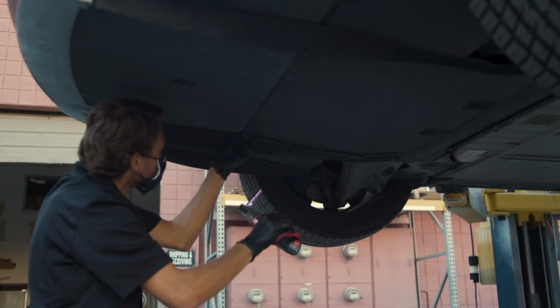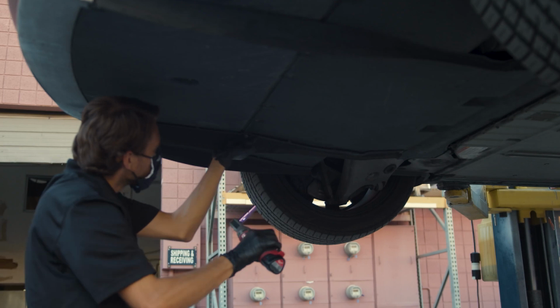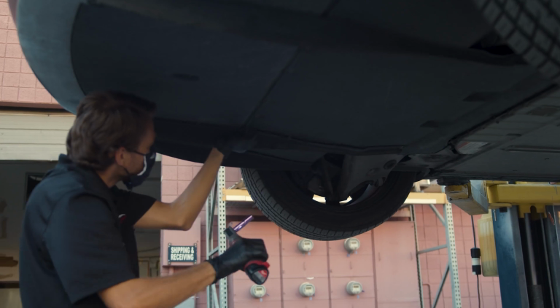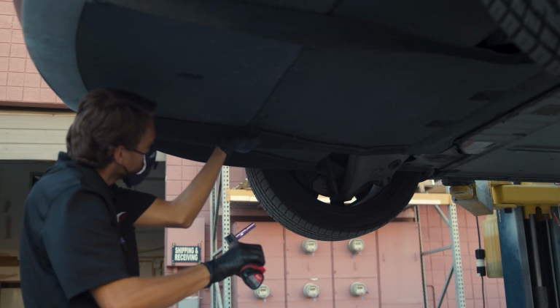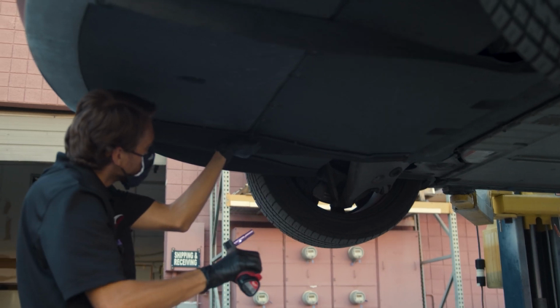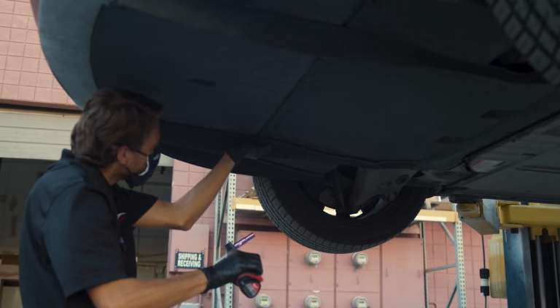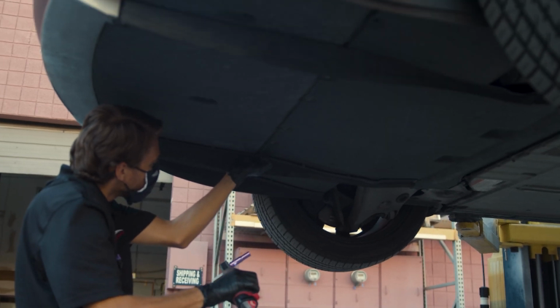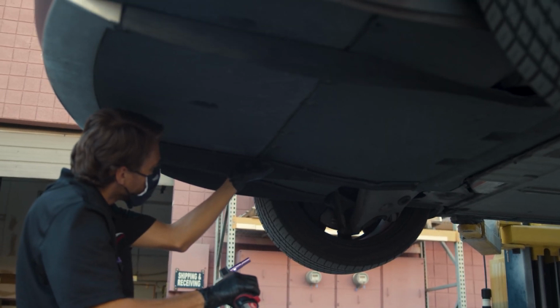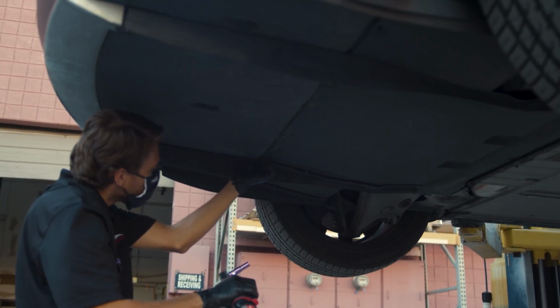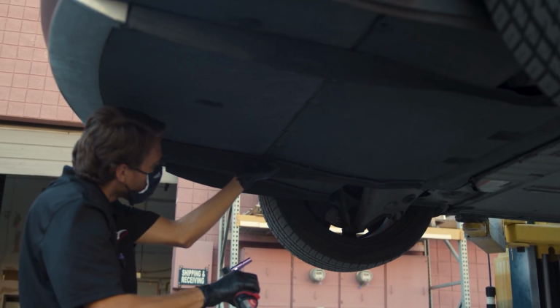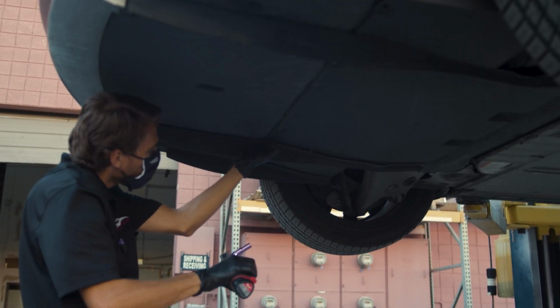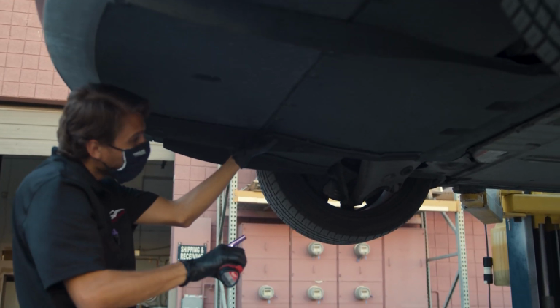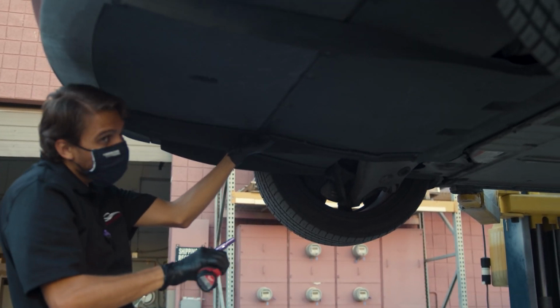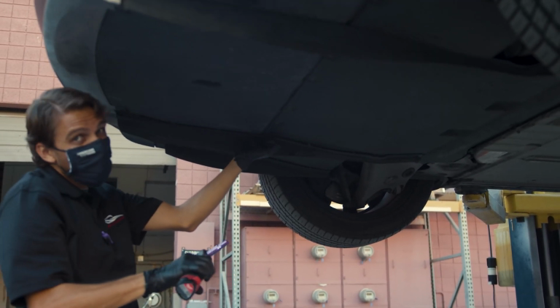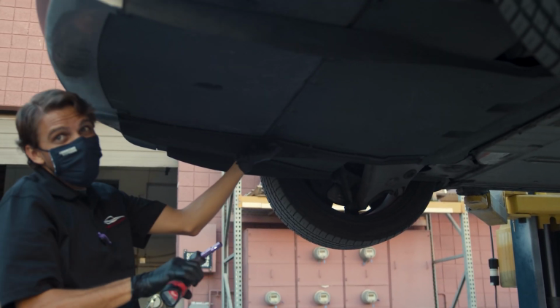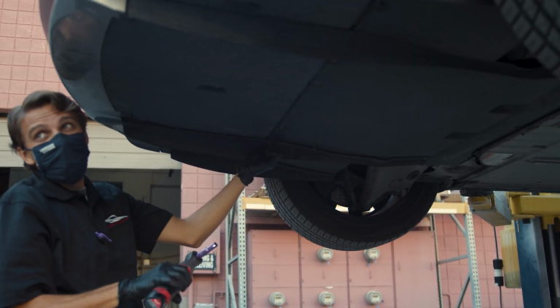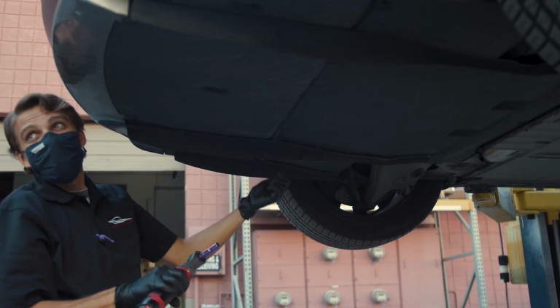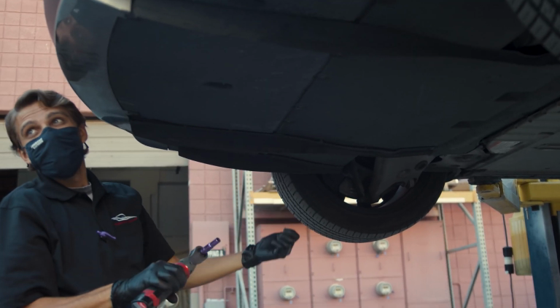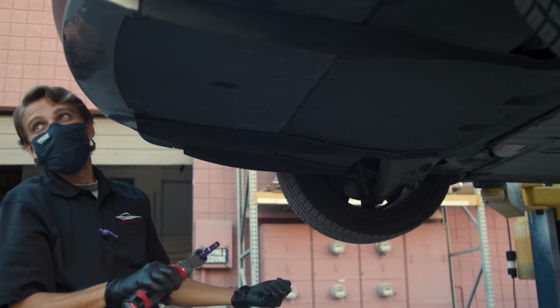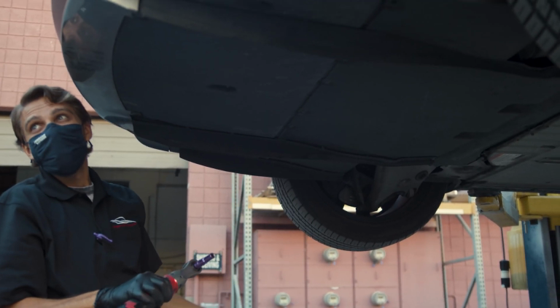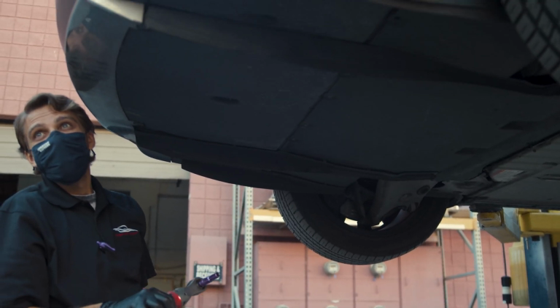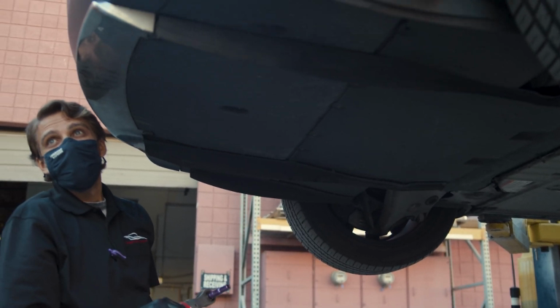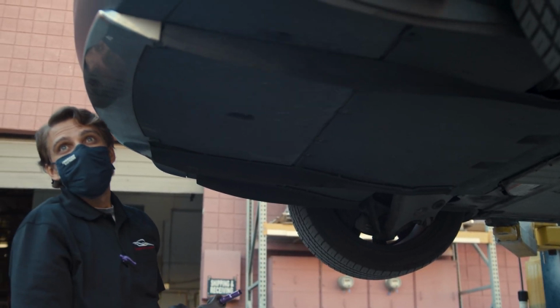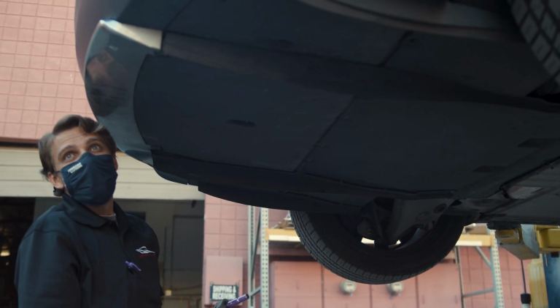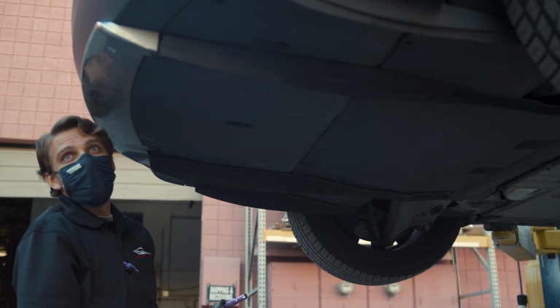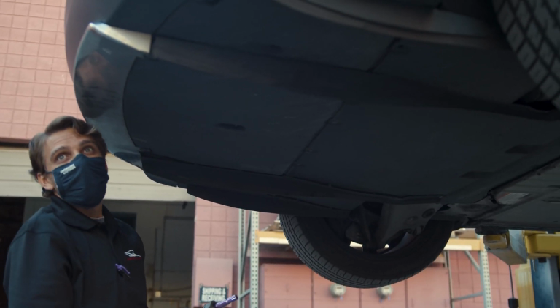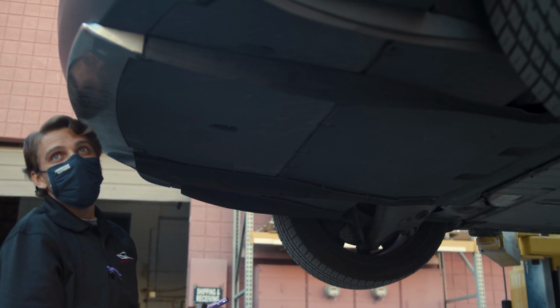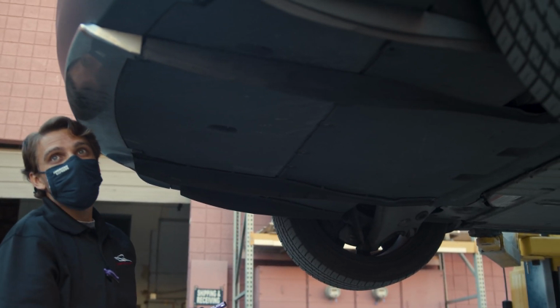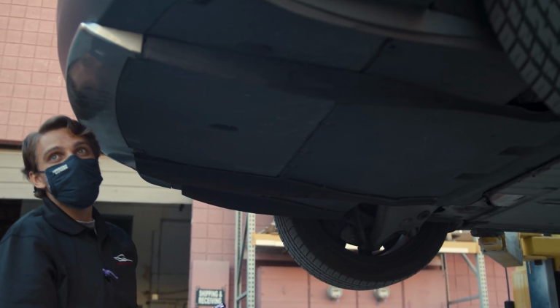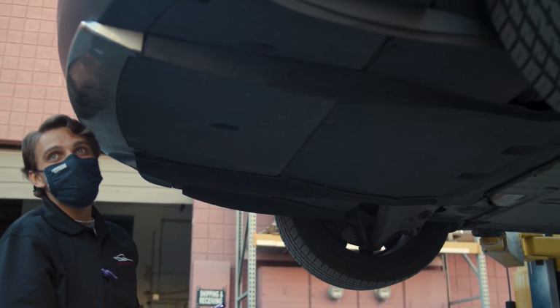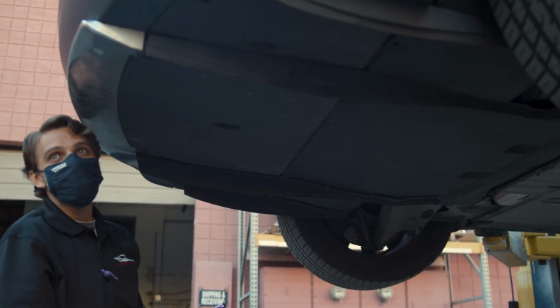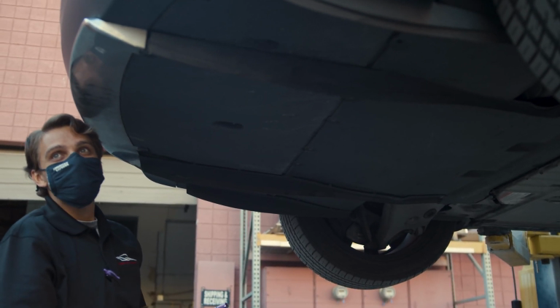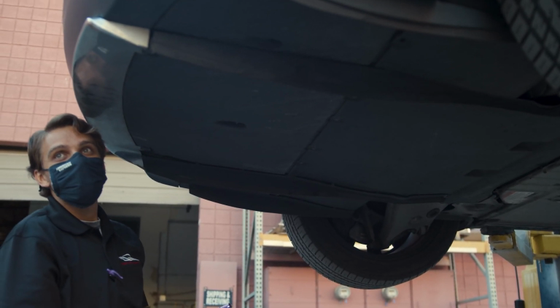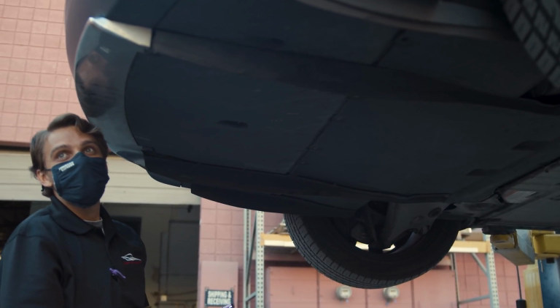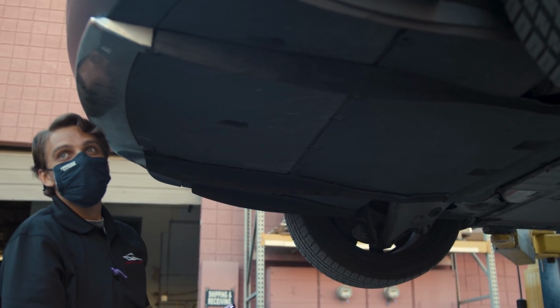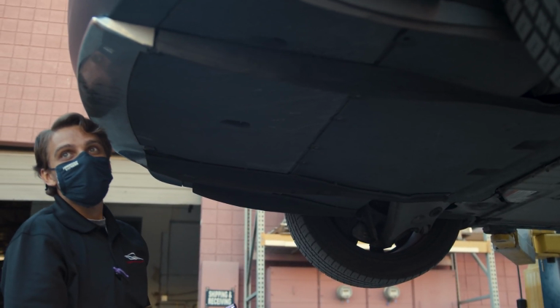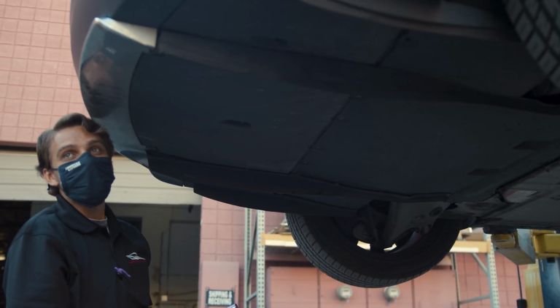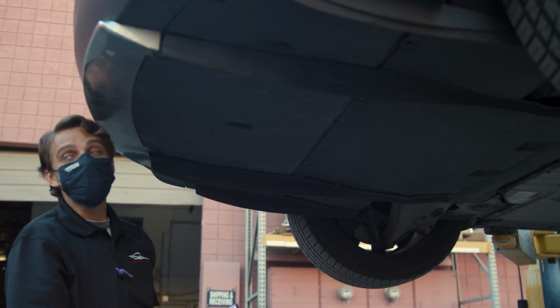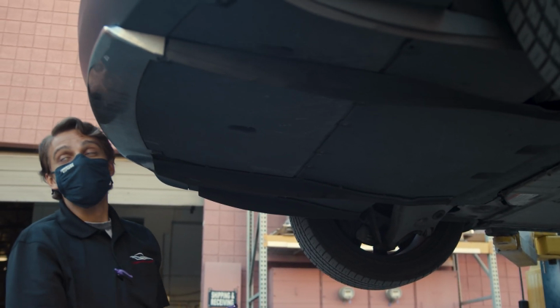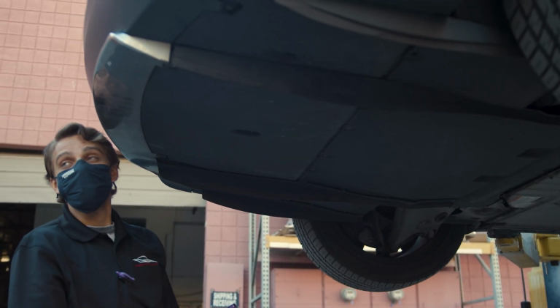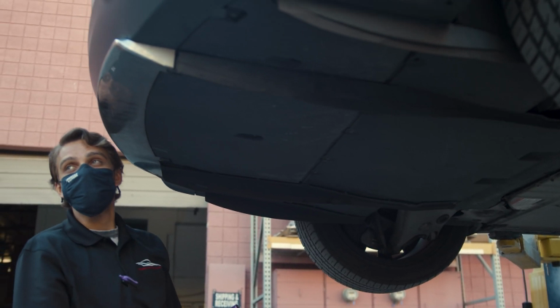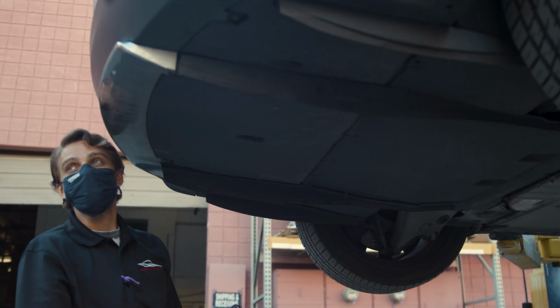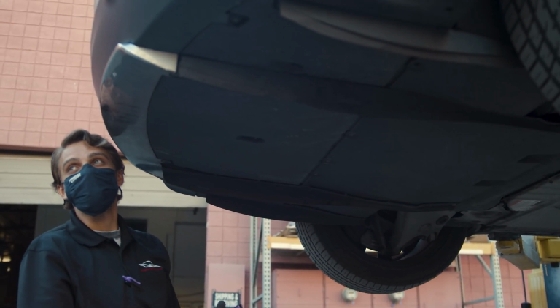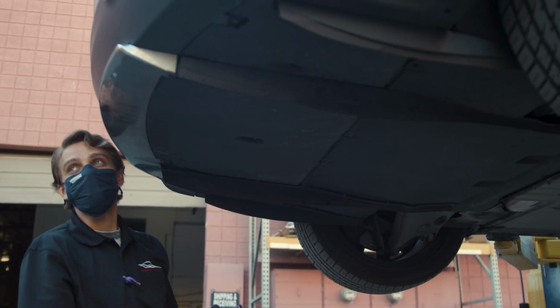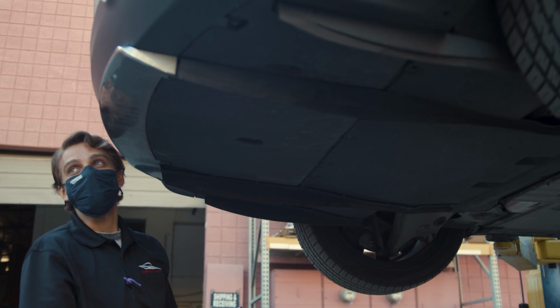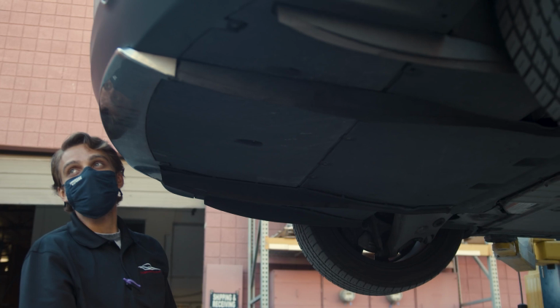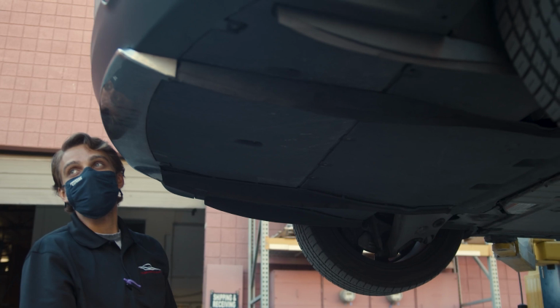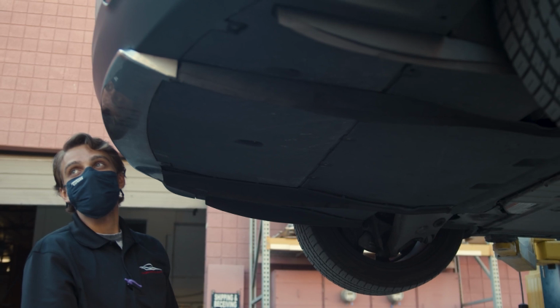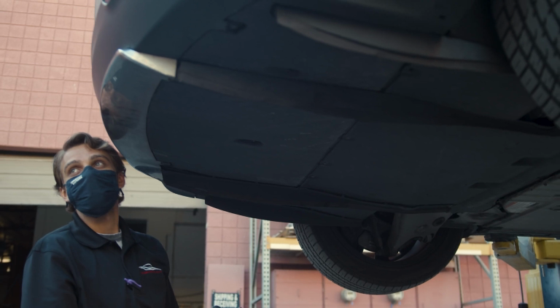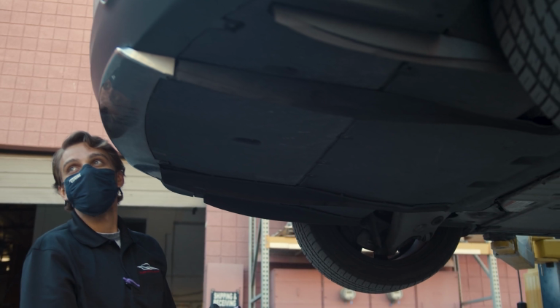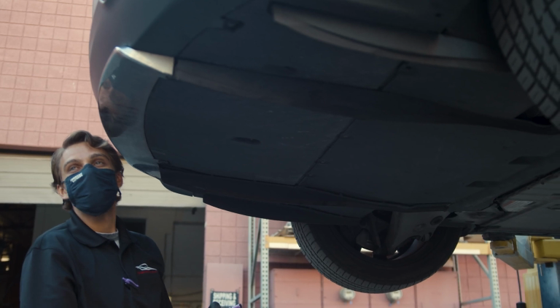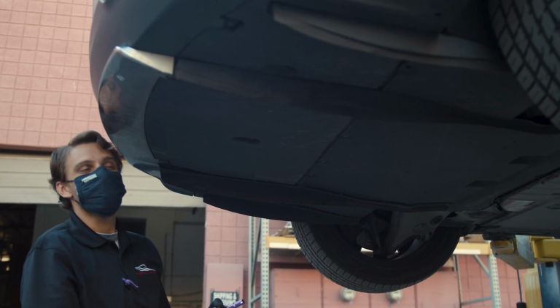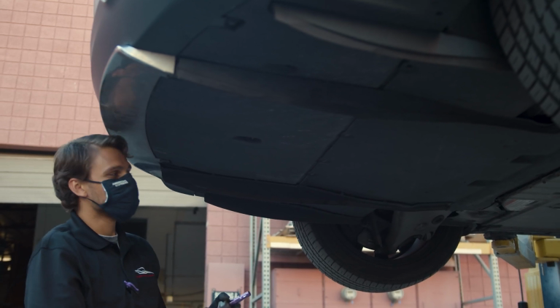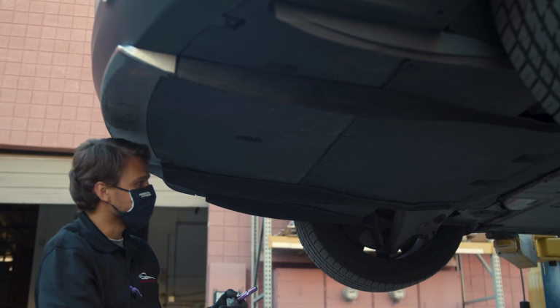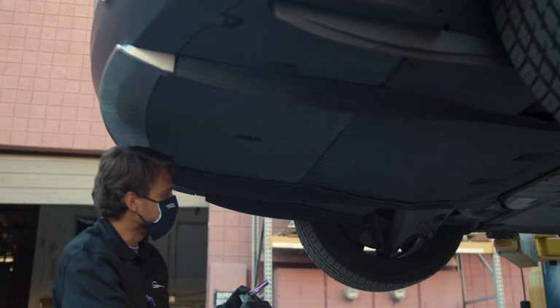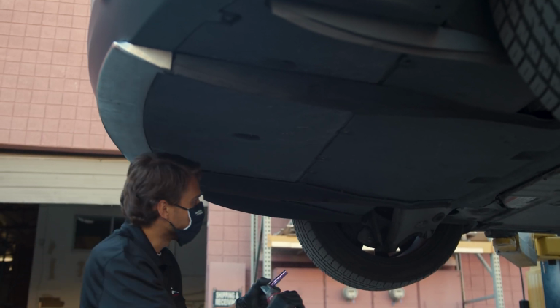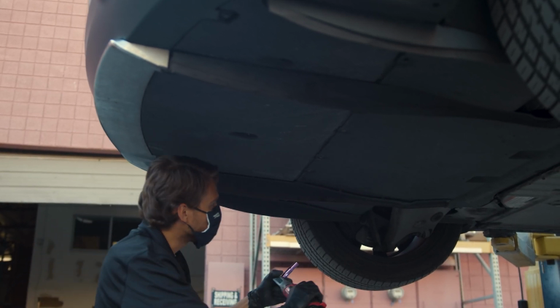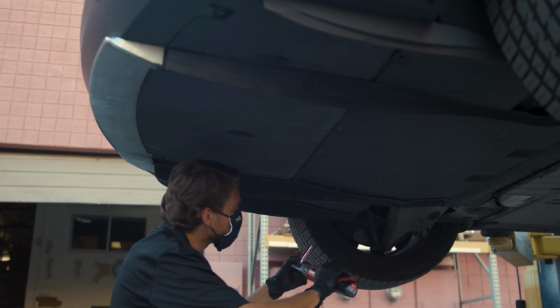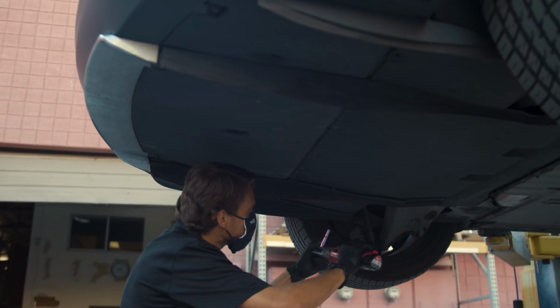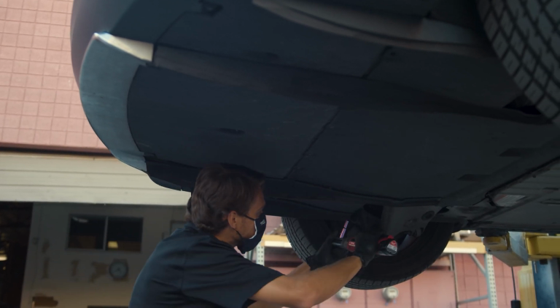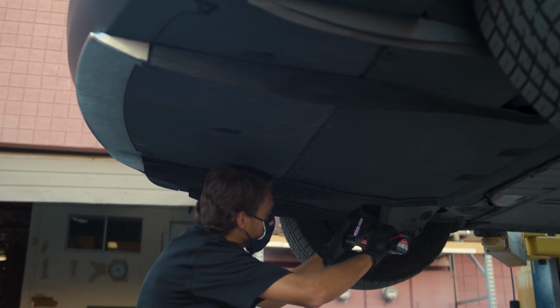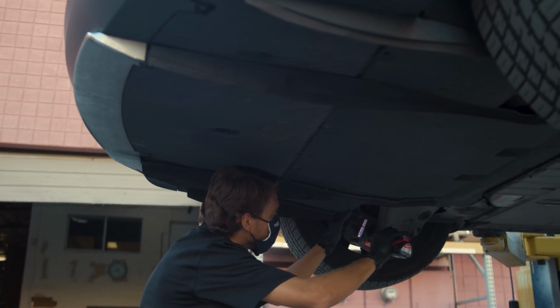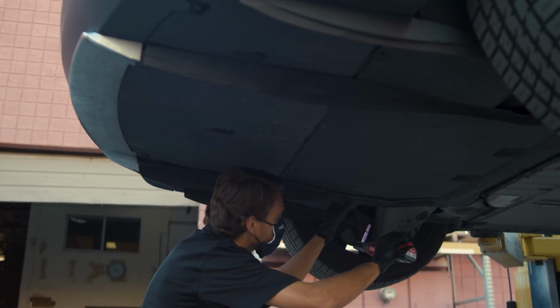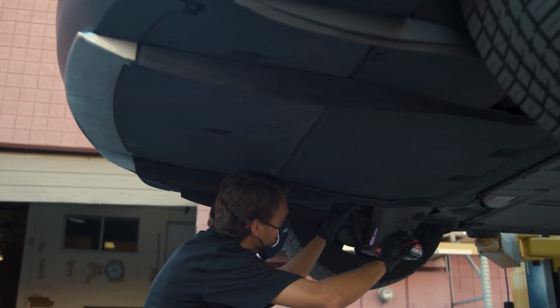Peter, how many of these would you say you've seen with the cracked rear subframe? Actually, I think yours is the second. We don't see it that often.